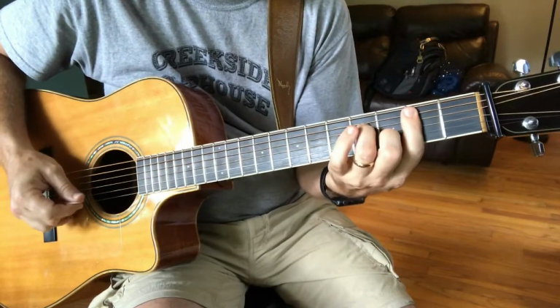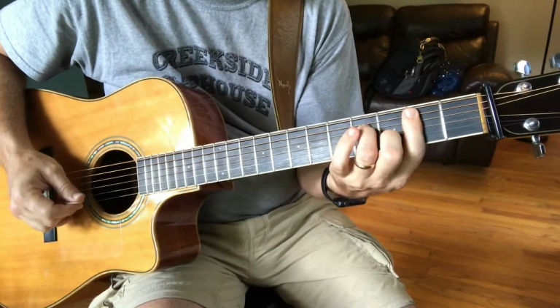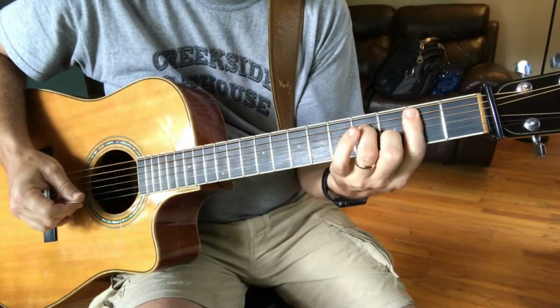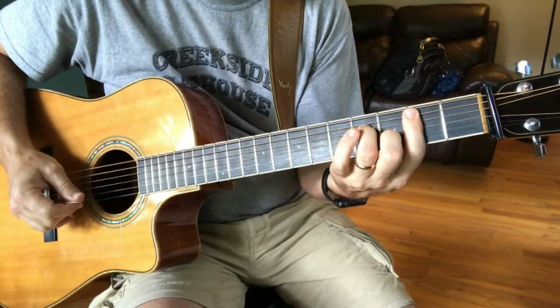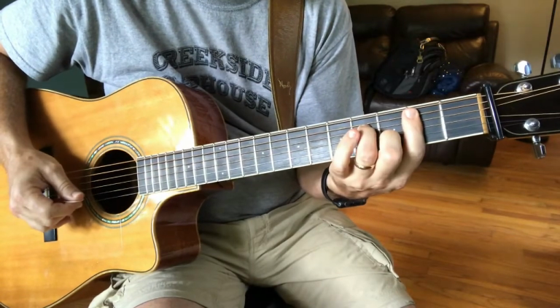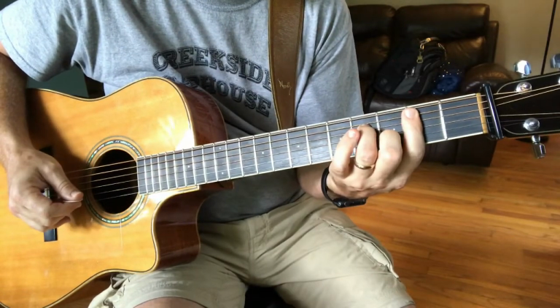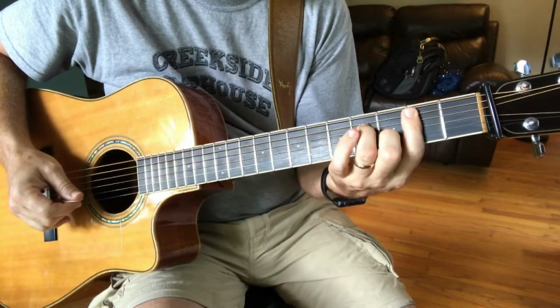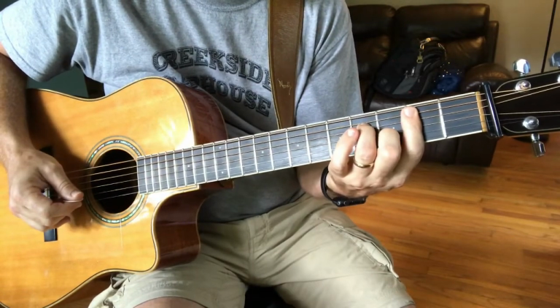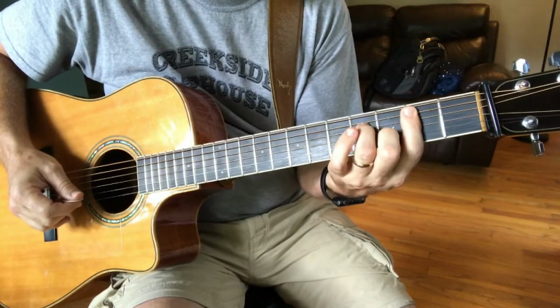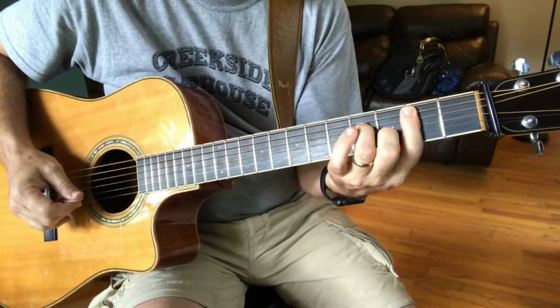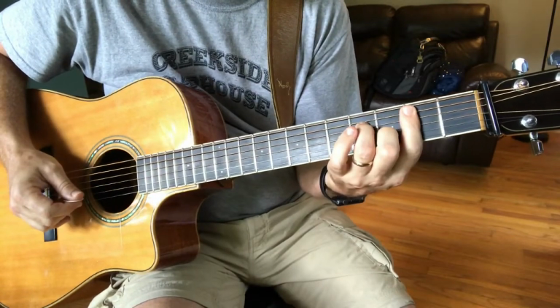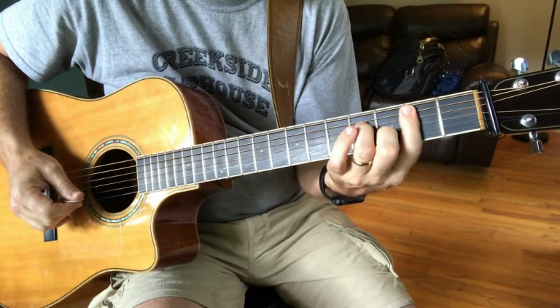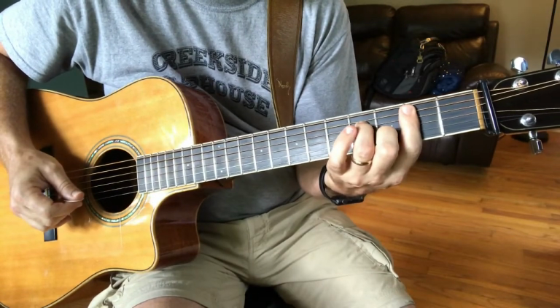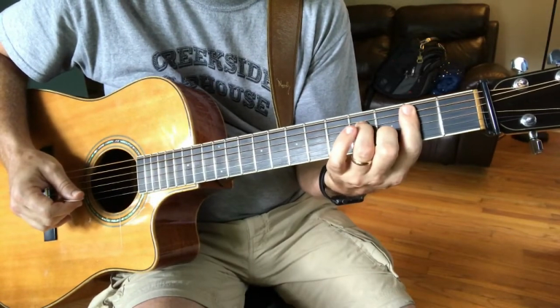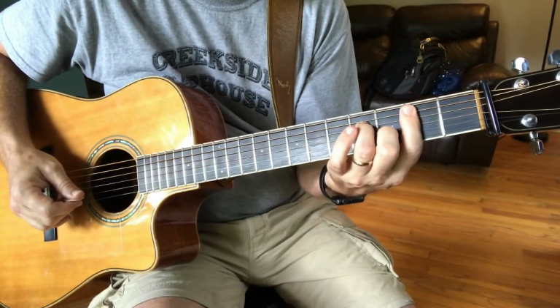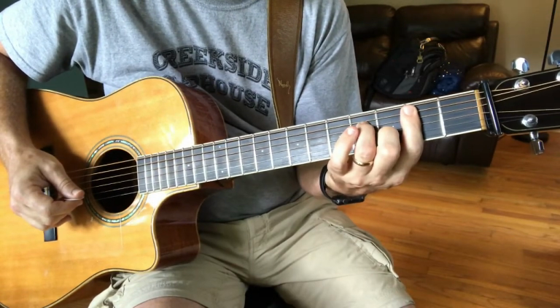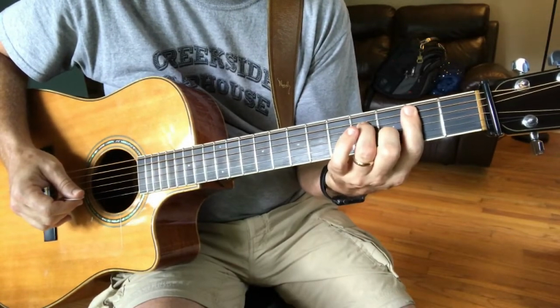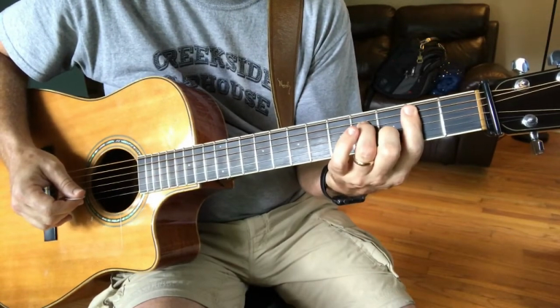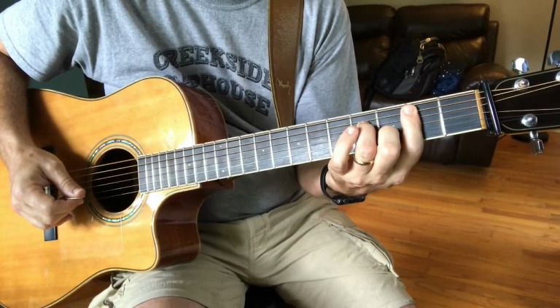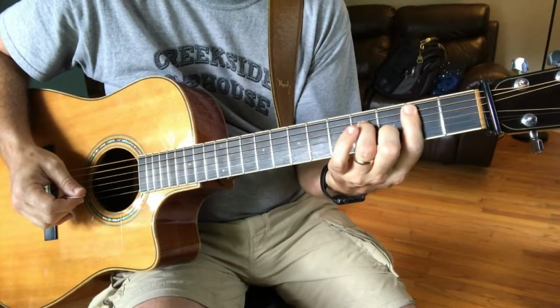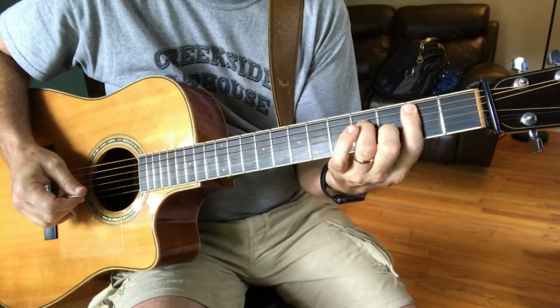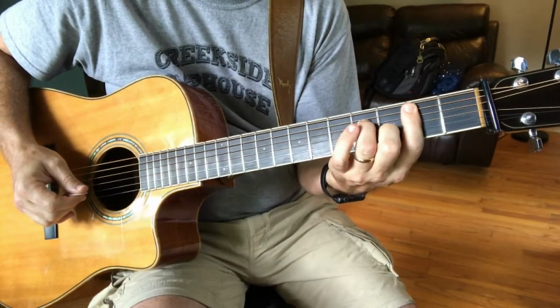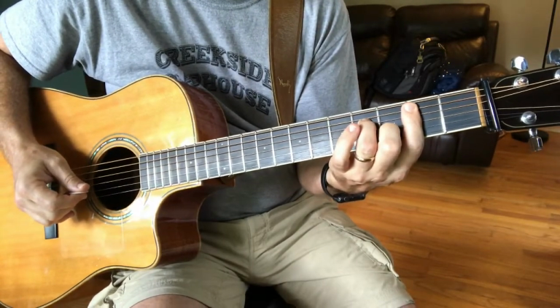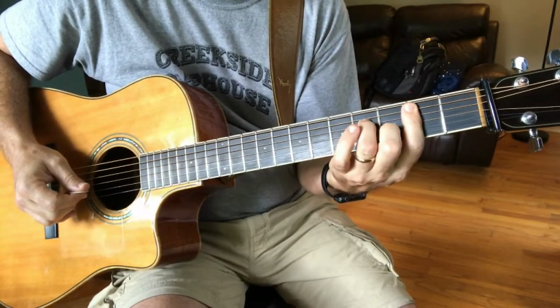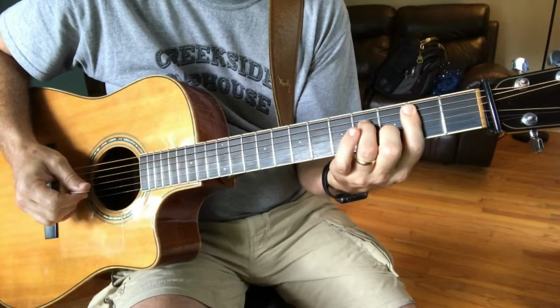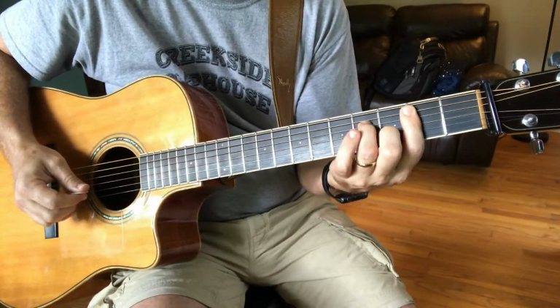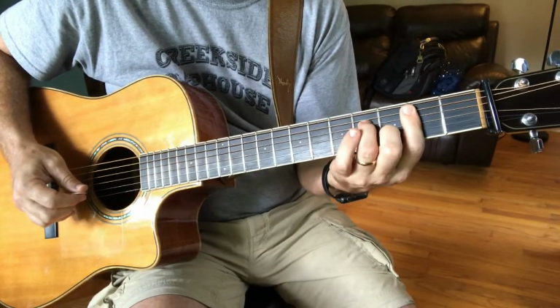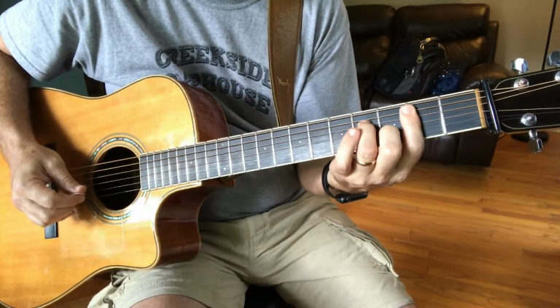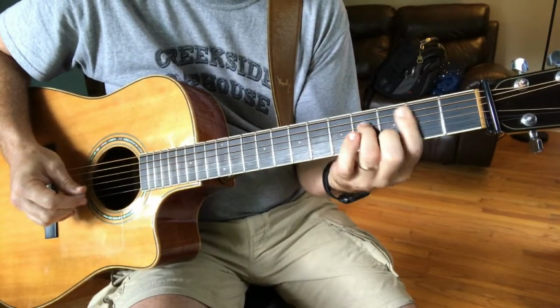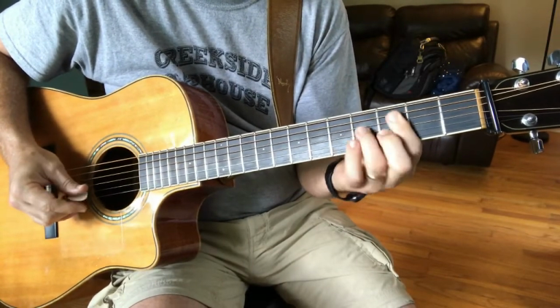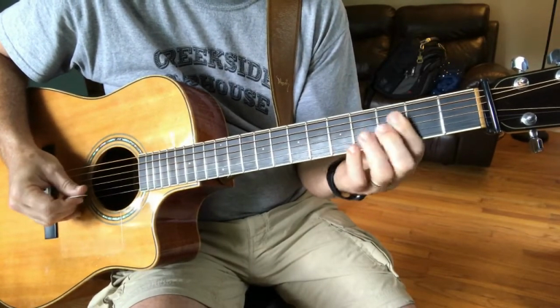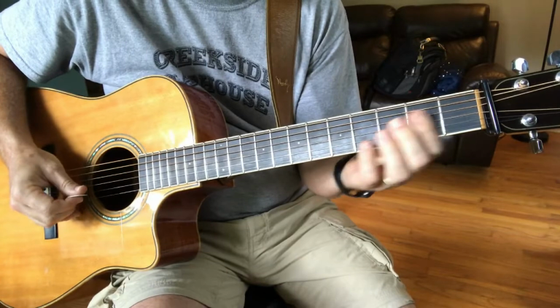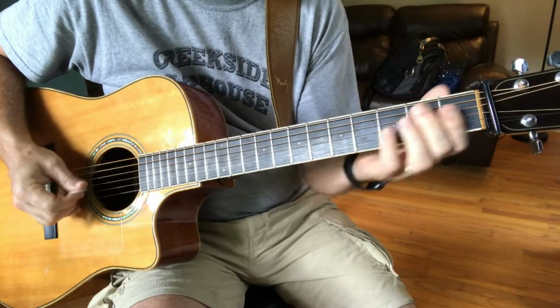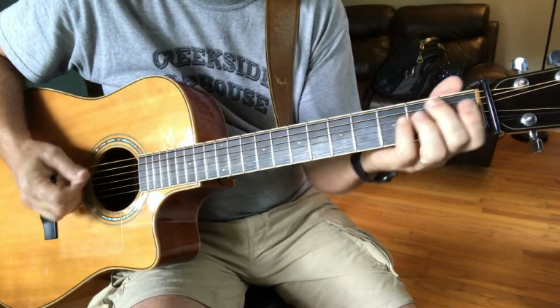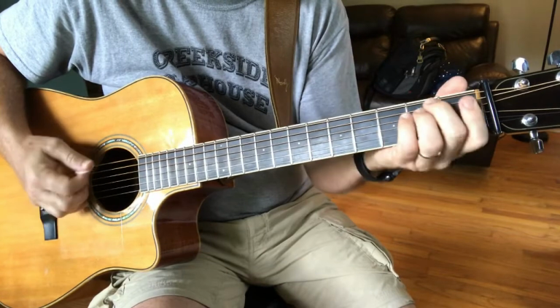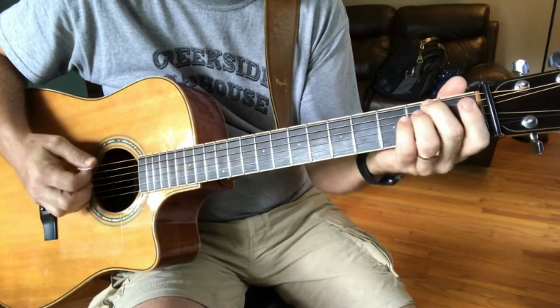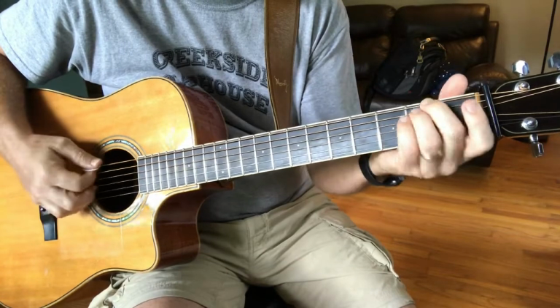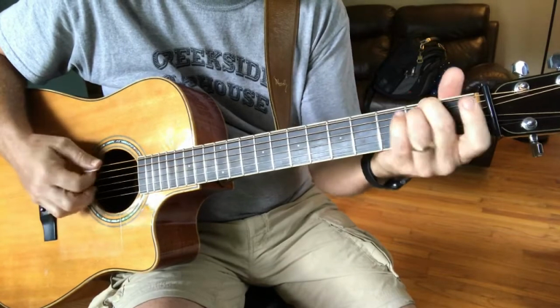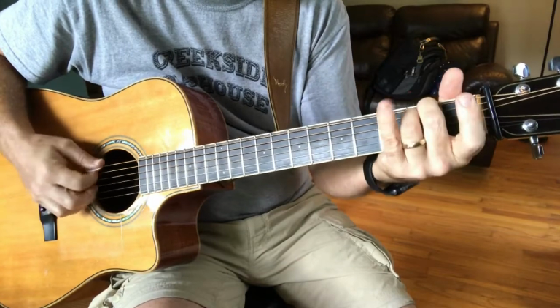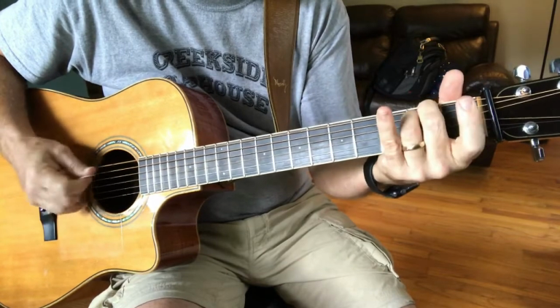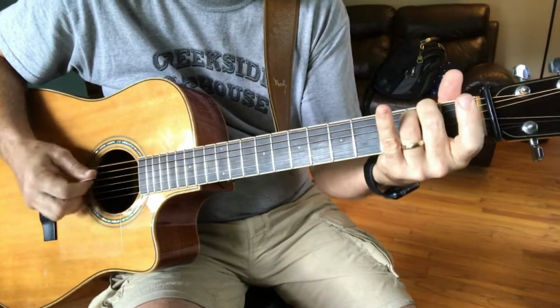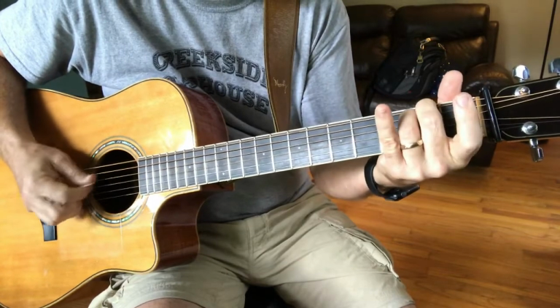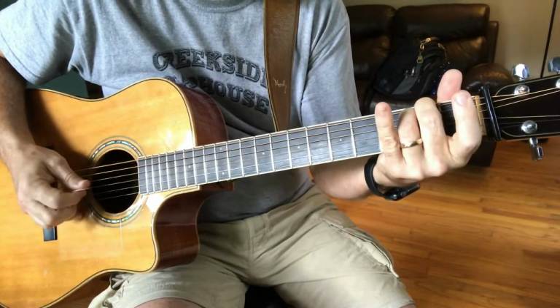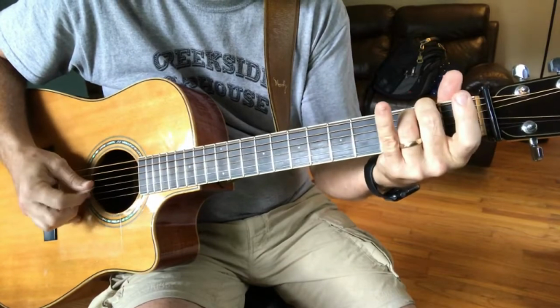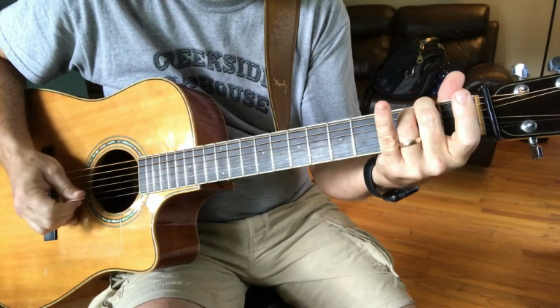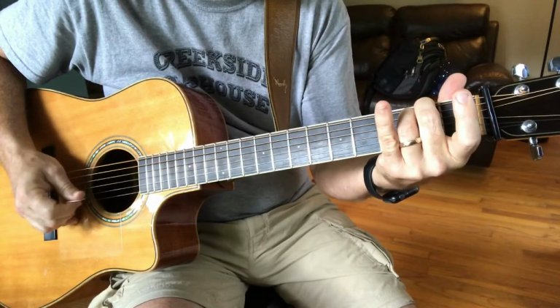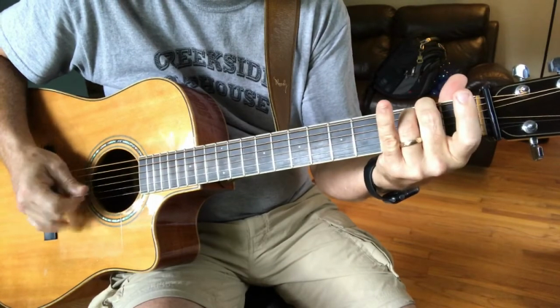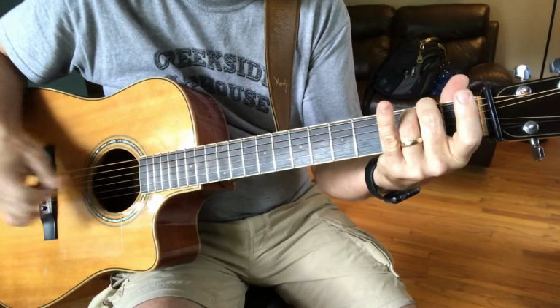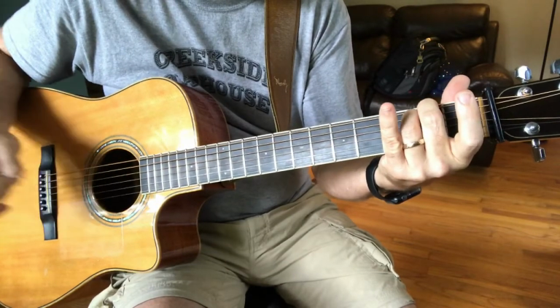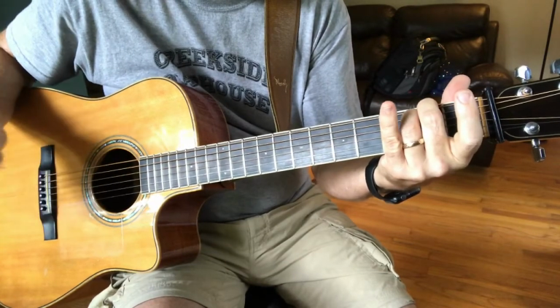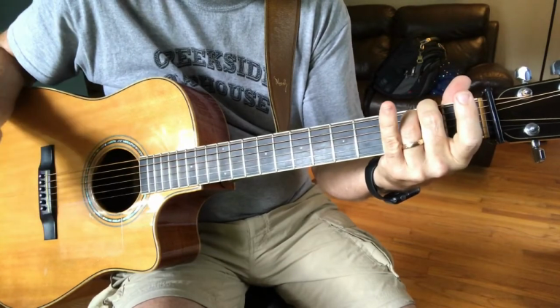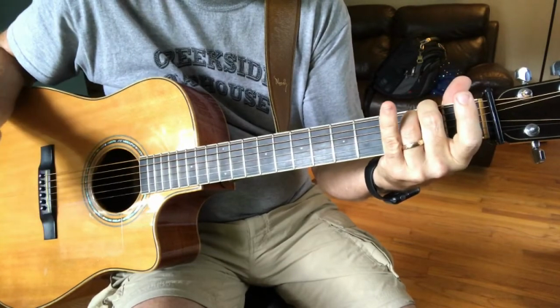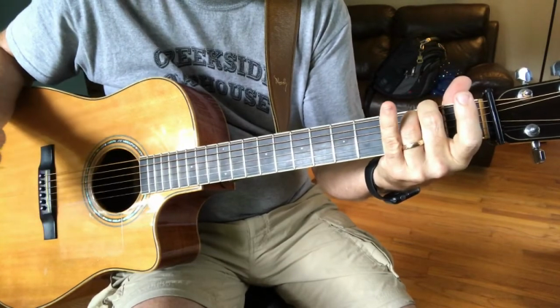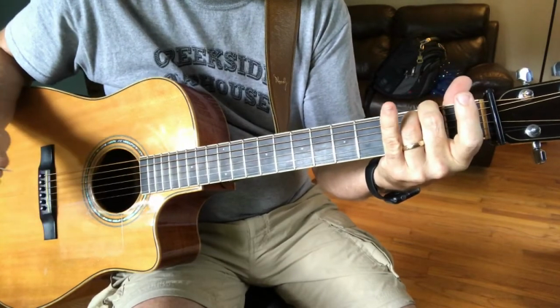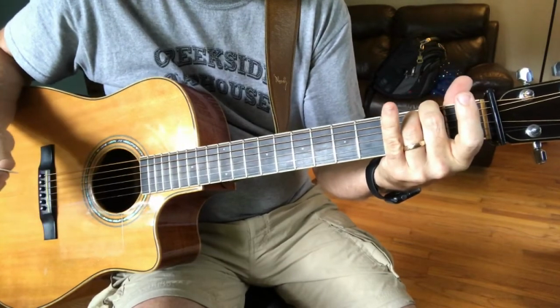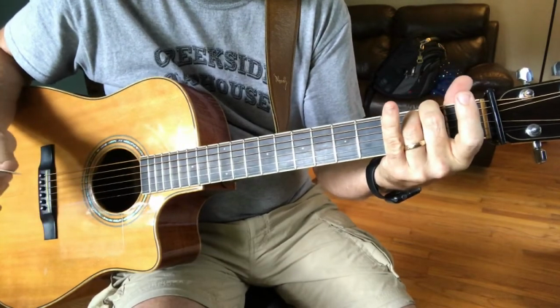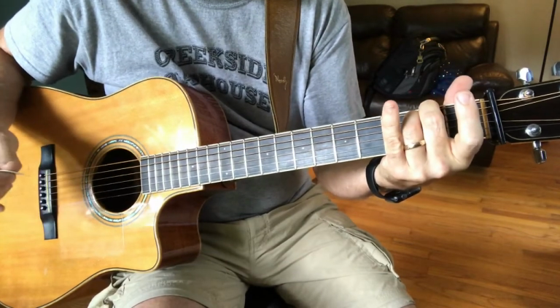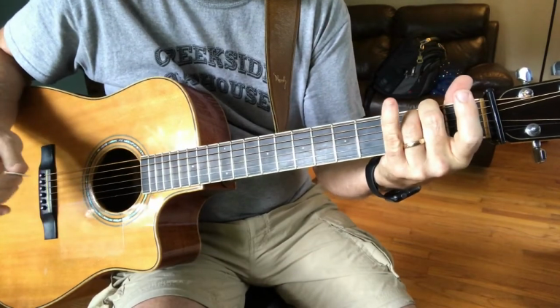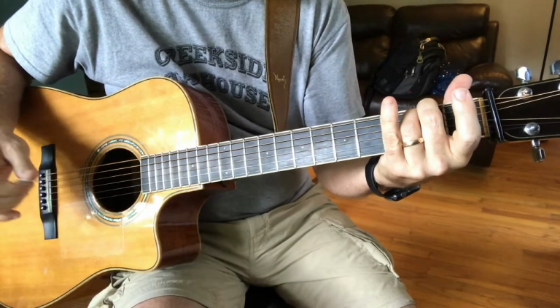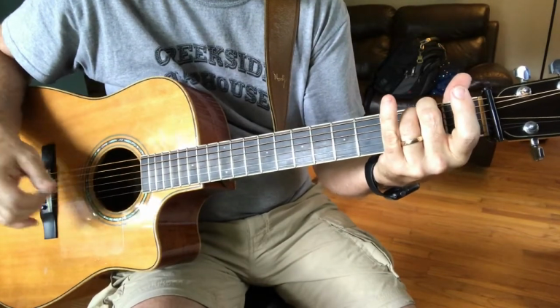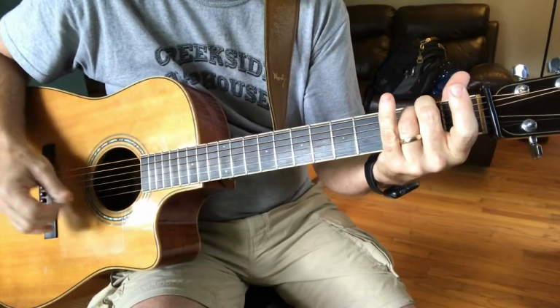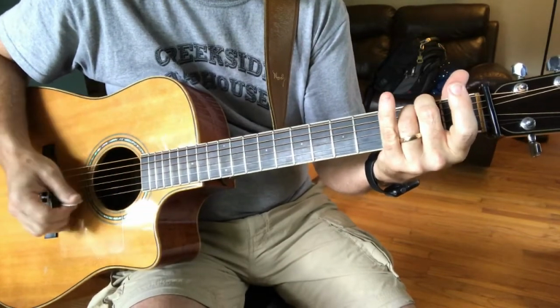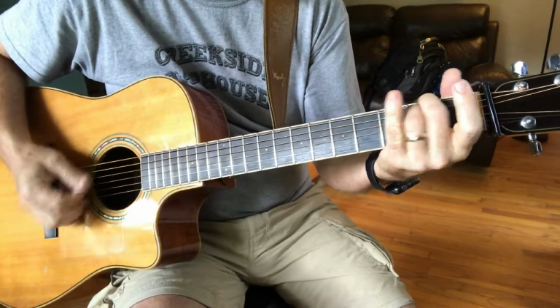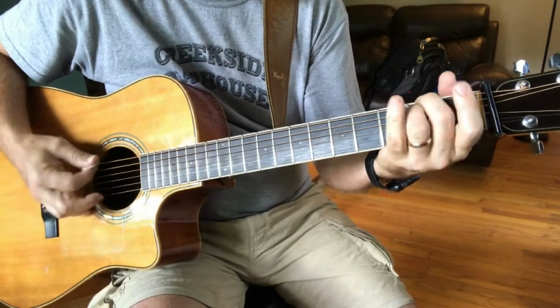Last time, it goes to the E minor instead of the E sus — E minor 7.